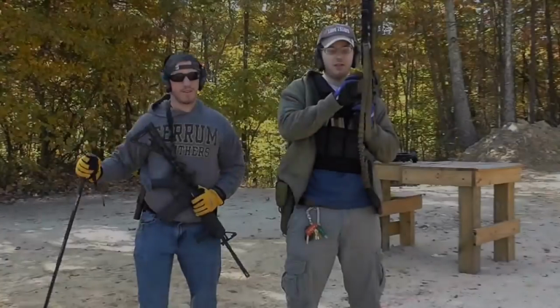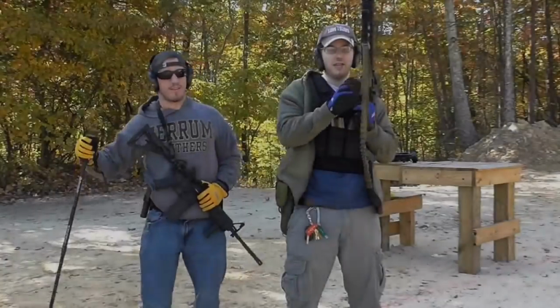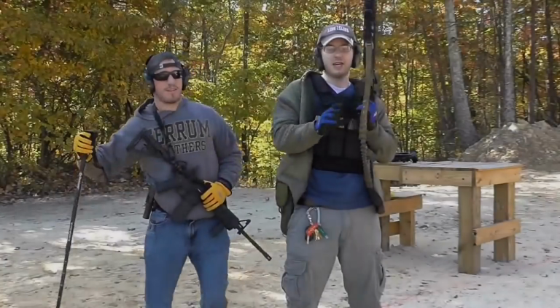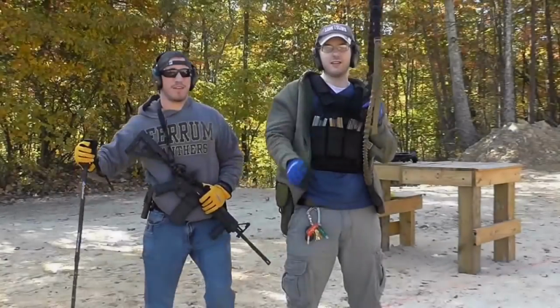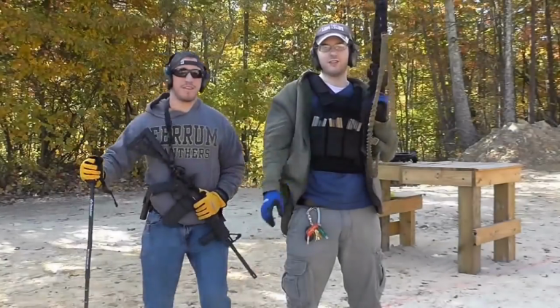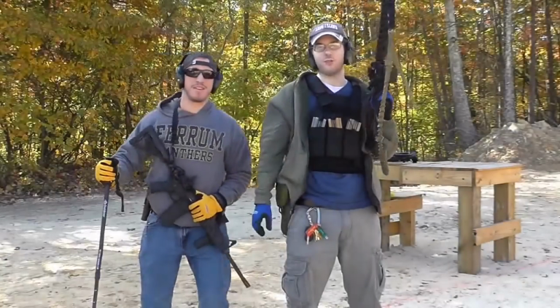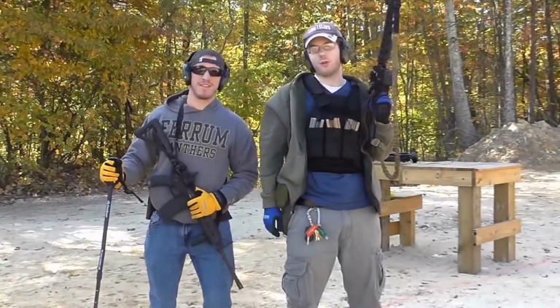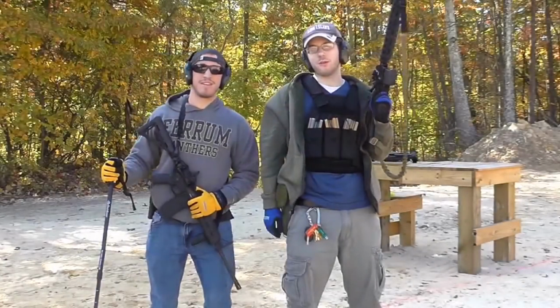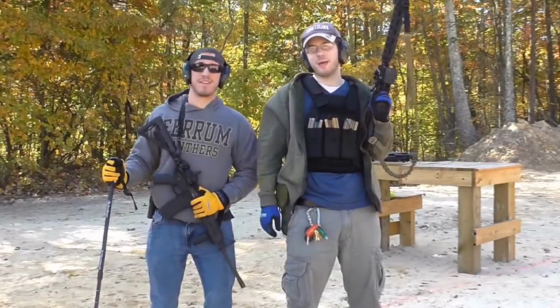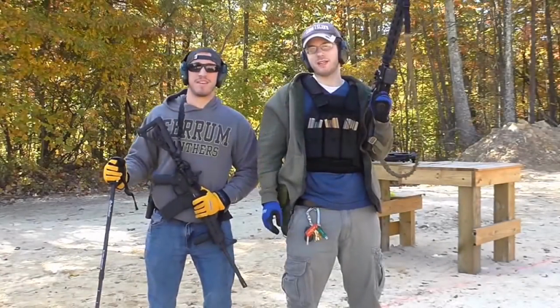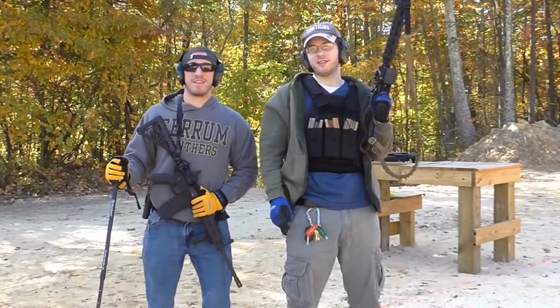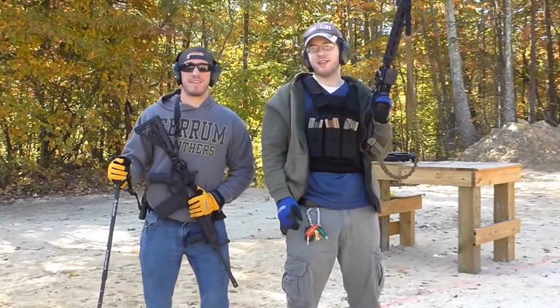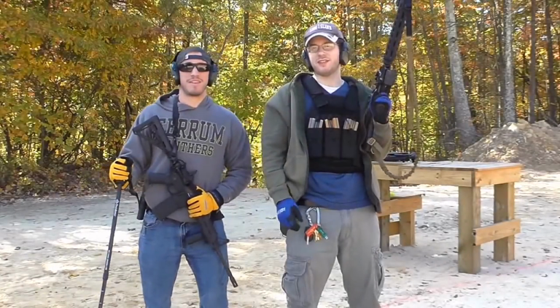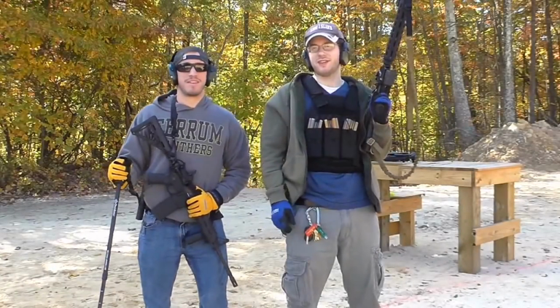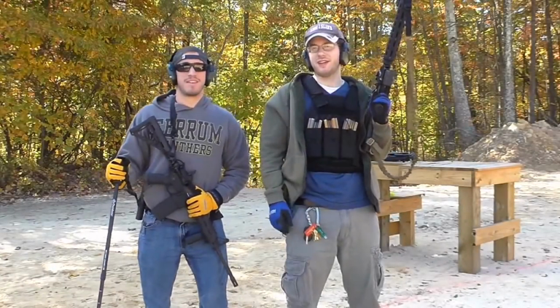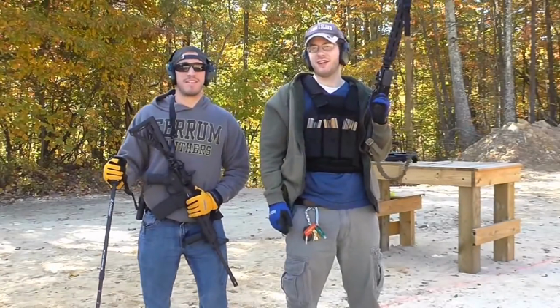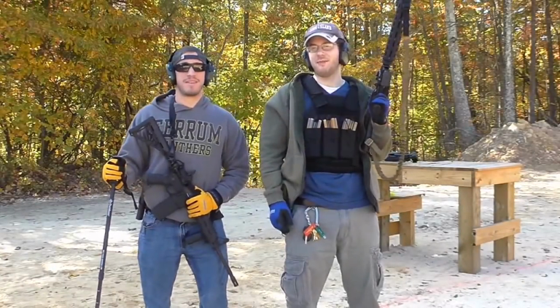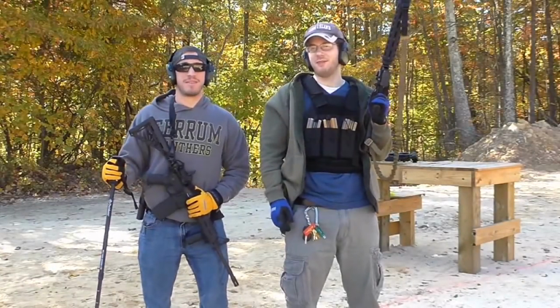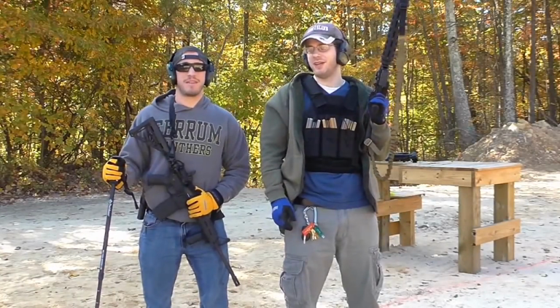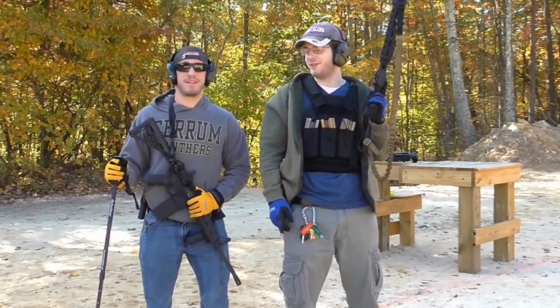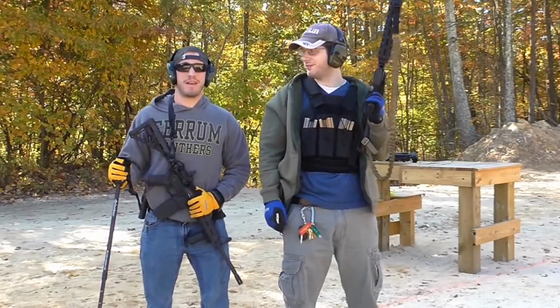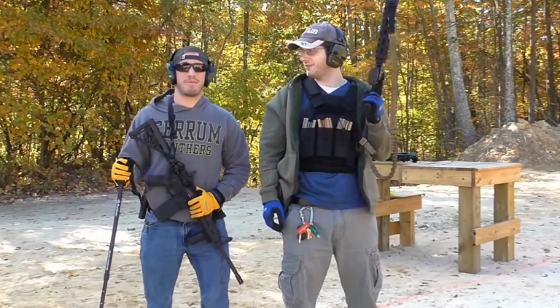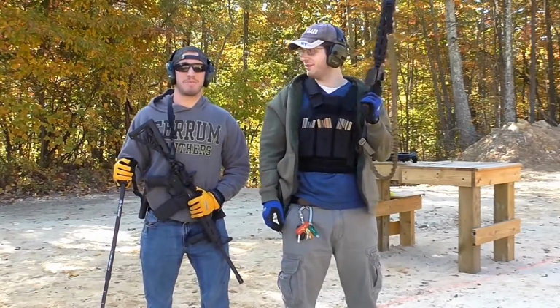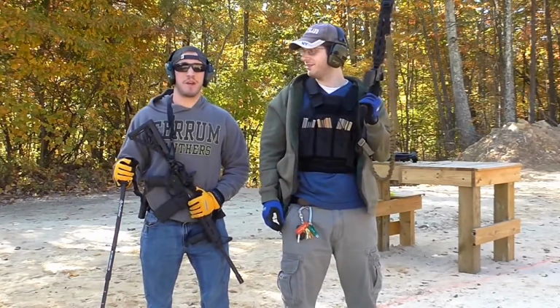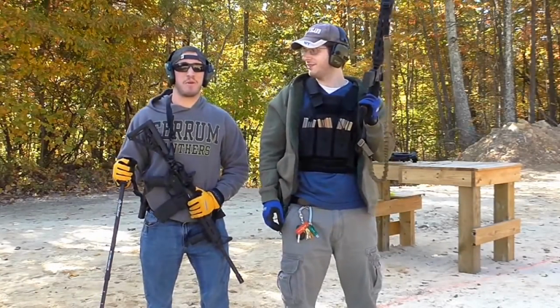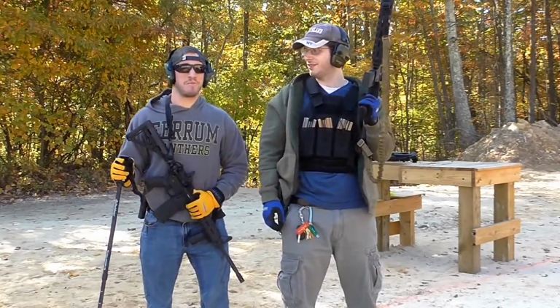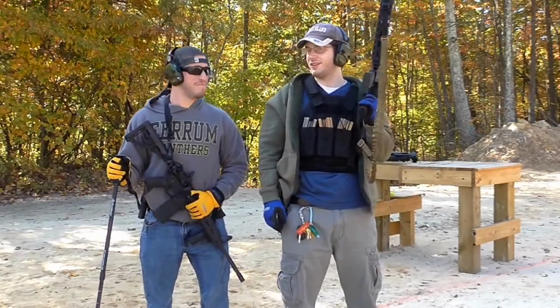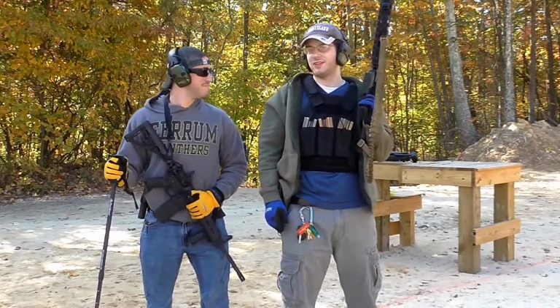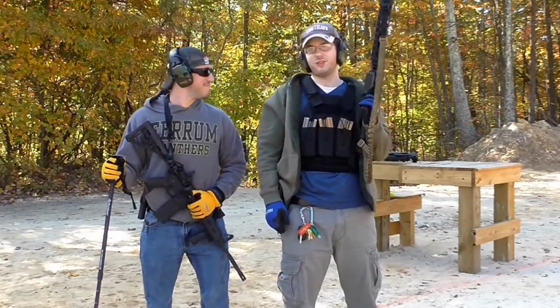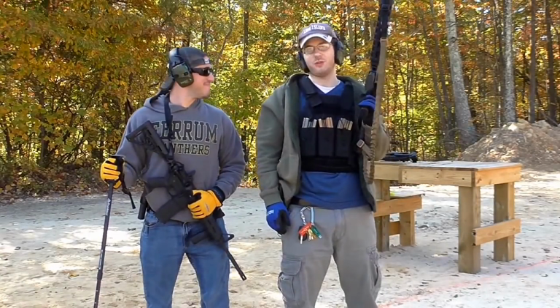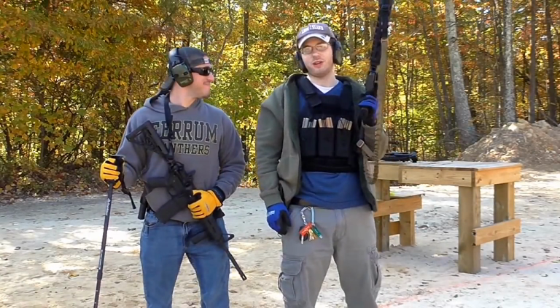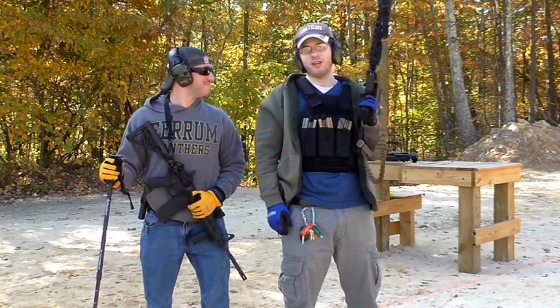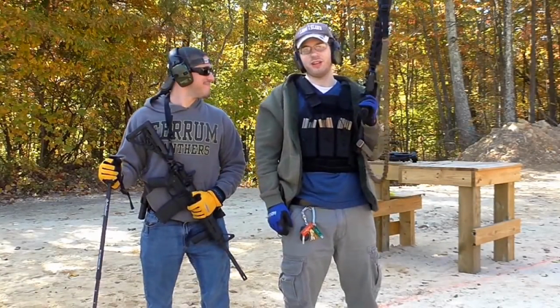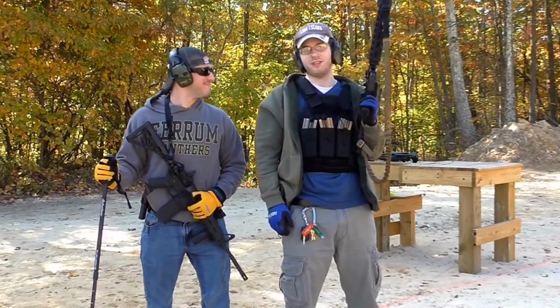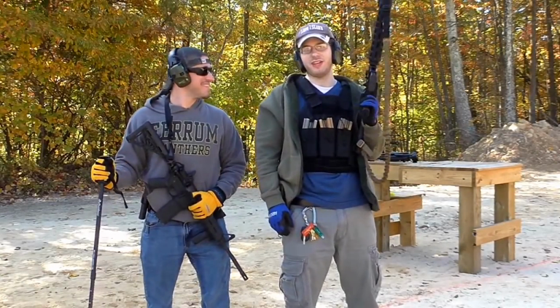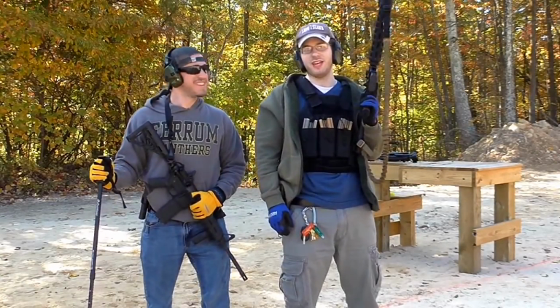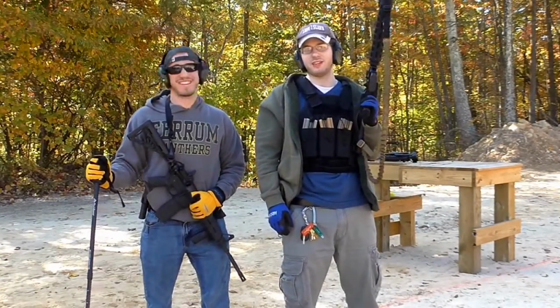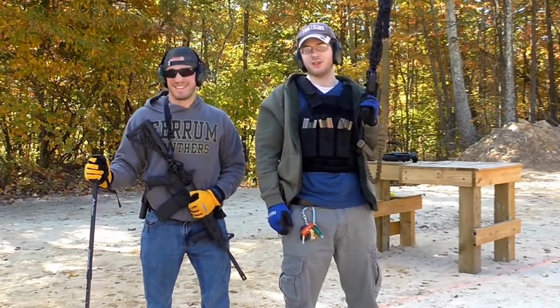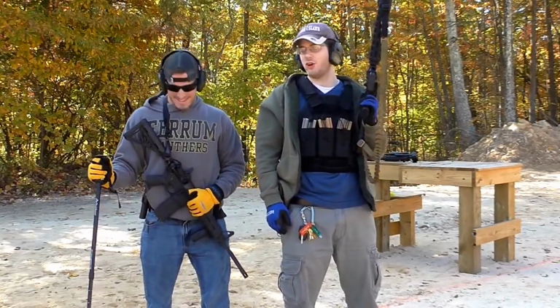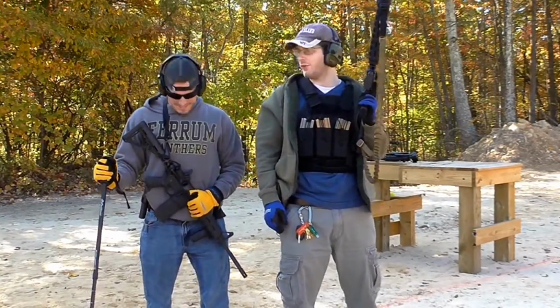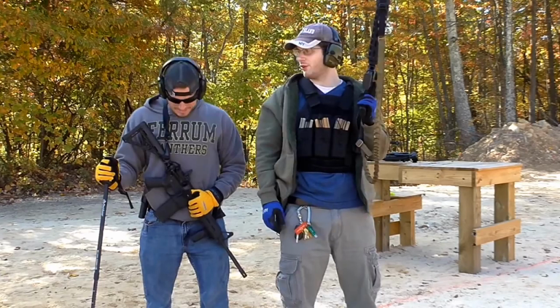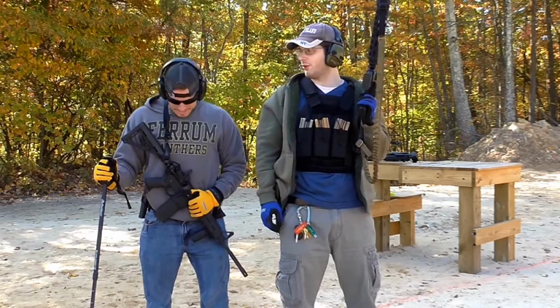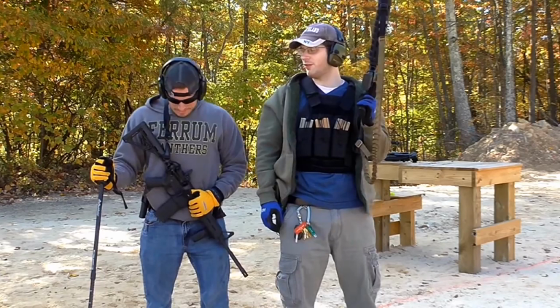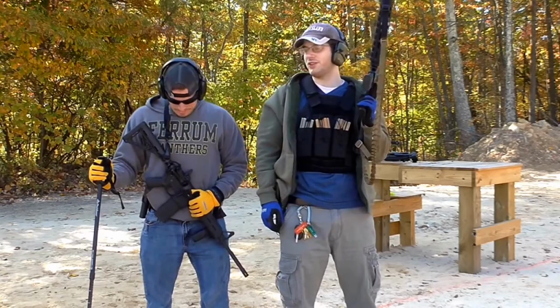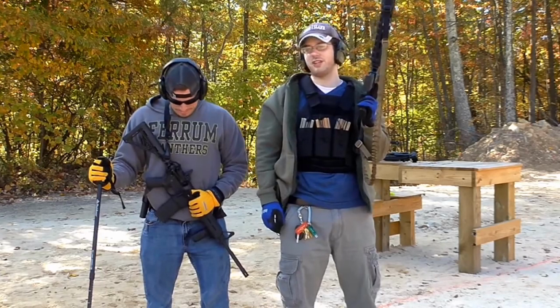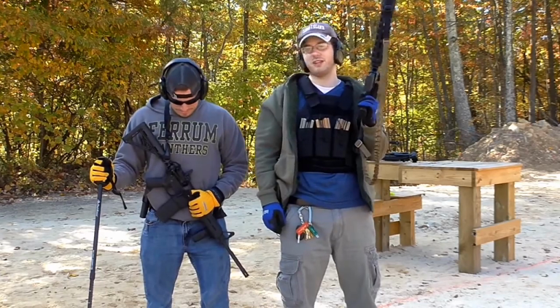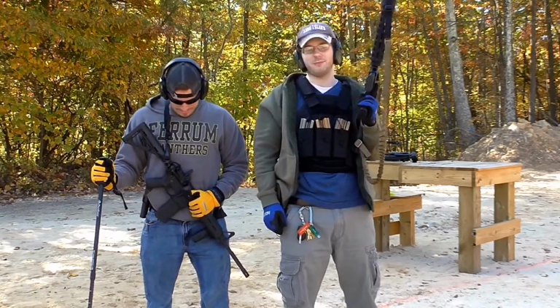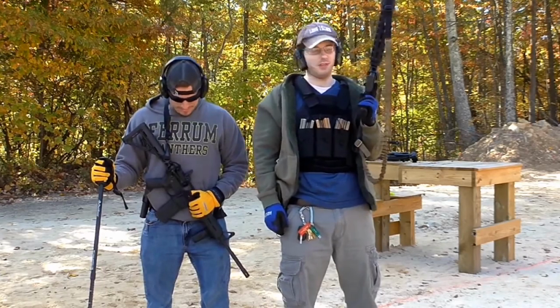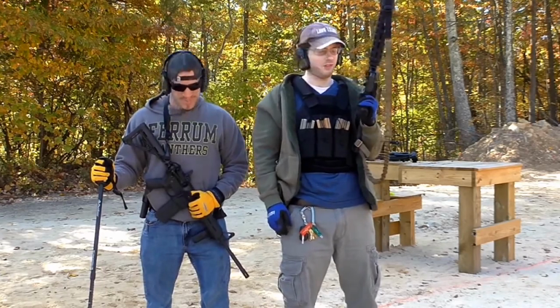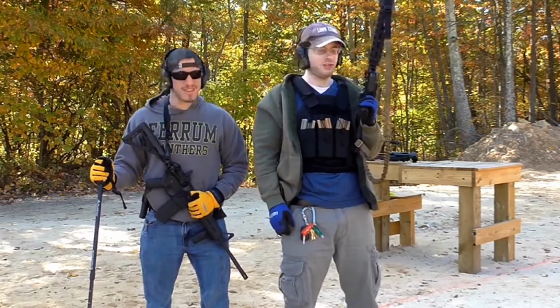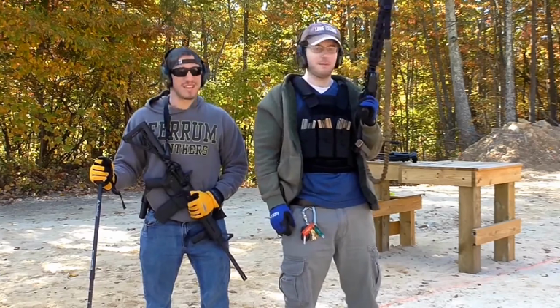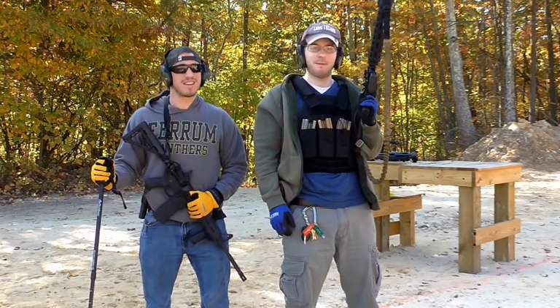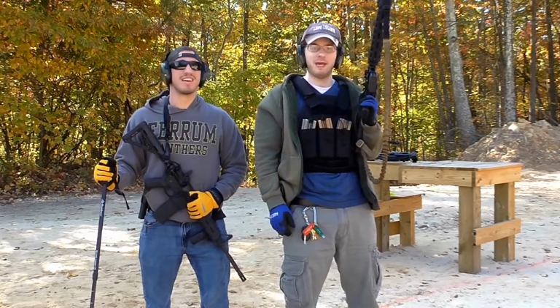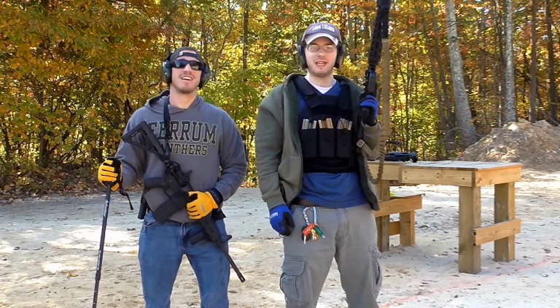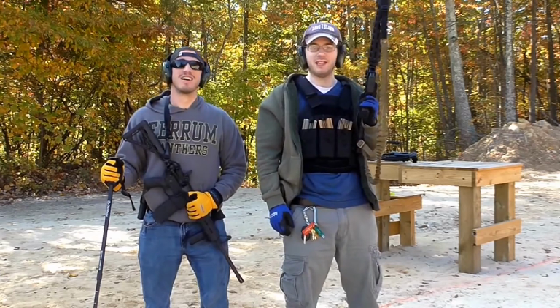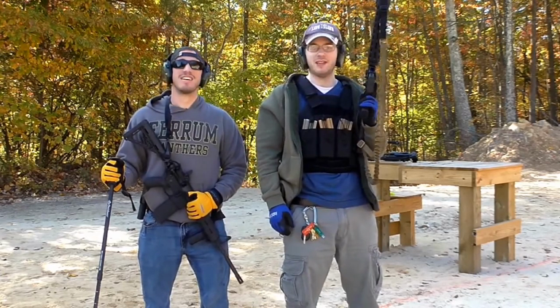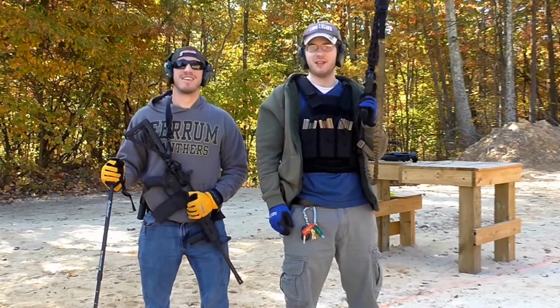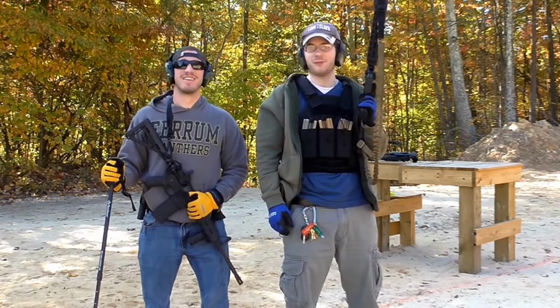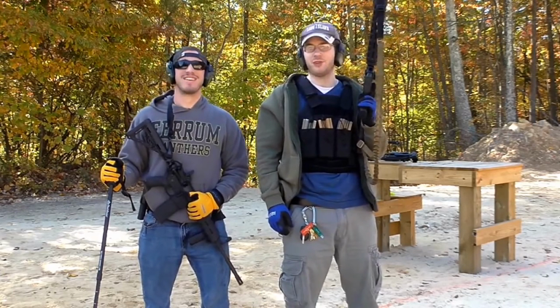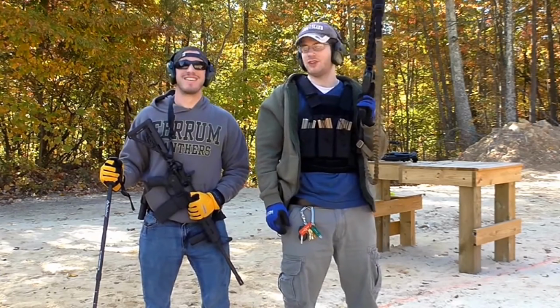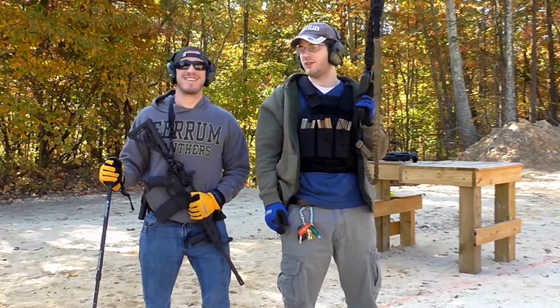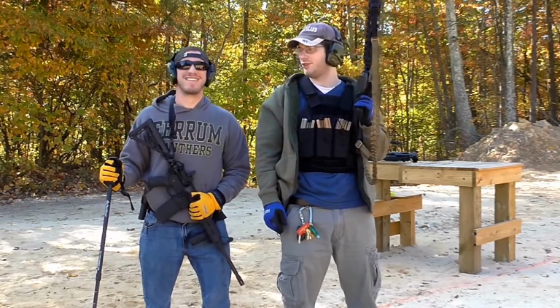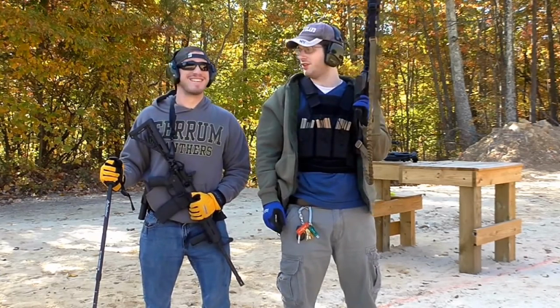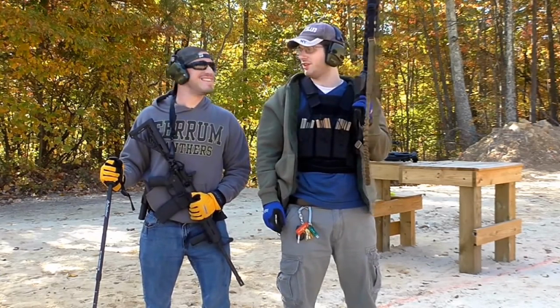Hey guys, welcome back to TSI. I'm Dave. I'm Joe. So we're out here today at the Cove in Gore, Virginia. It's good to be back in the free state of Virginia.